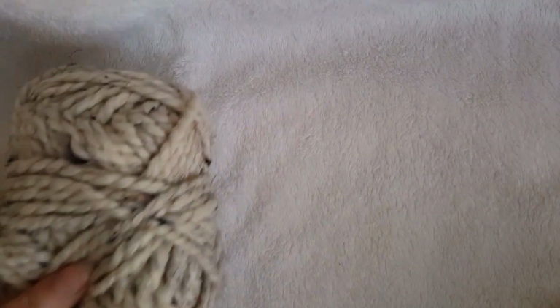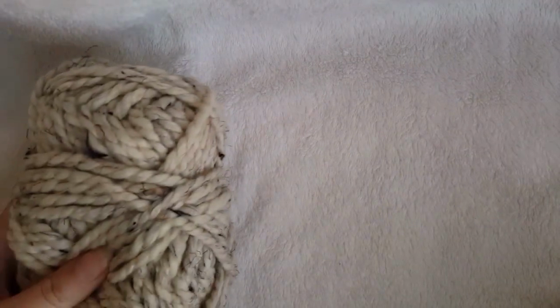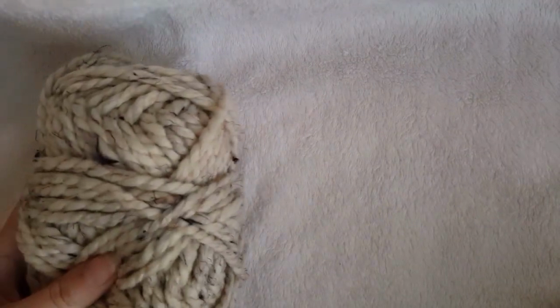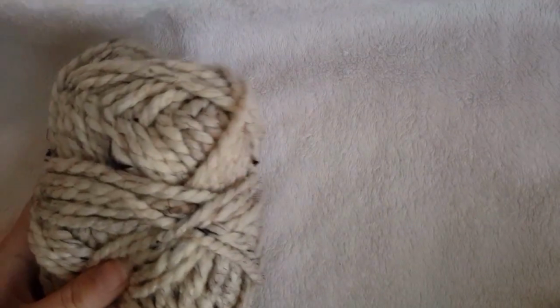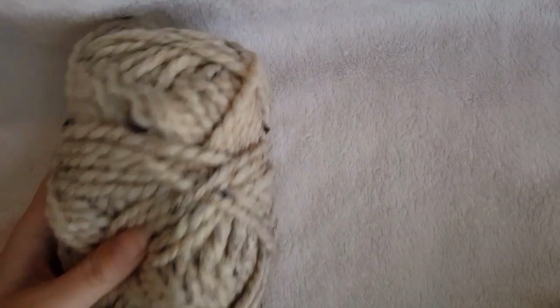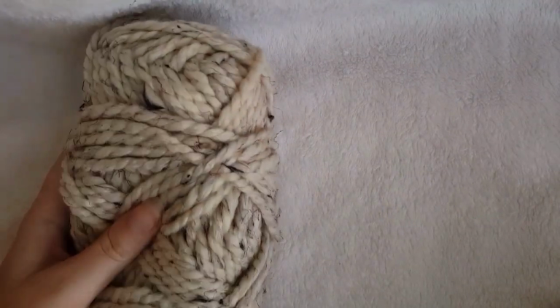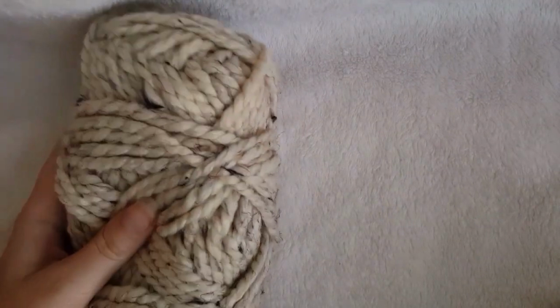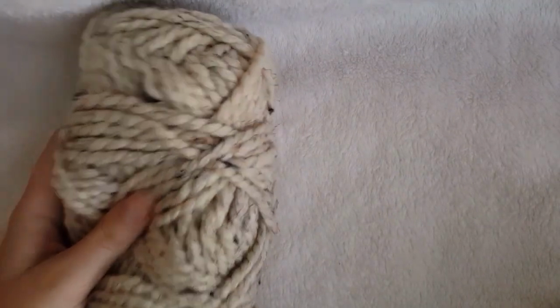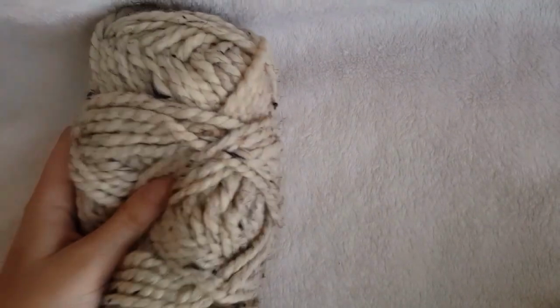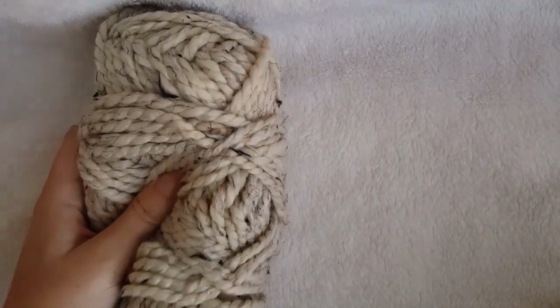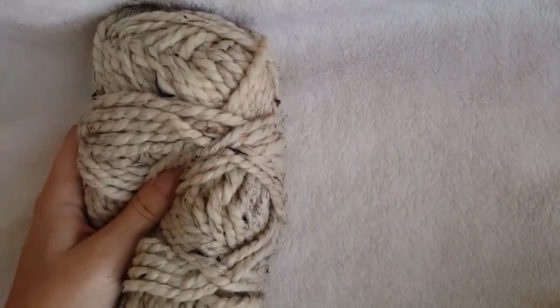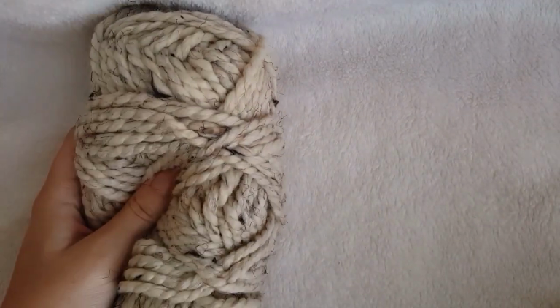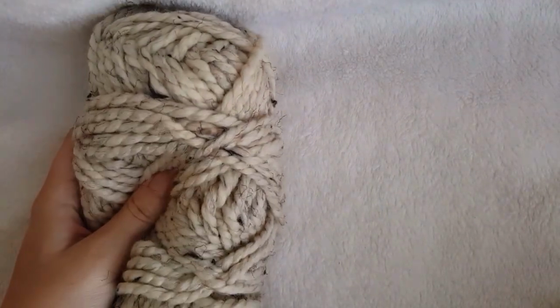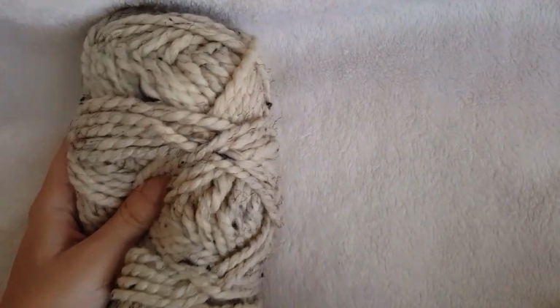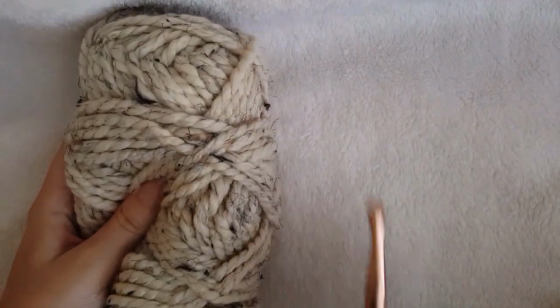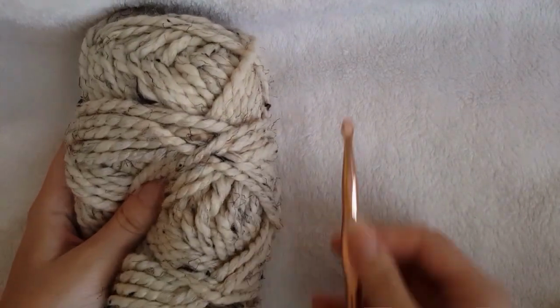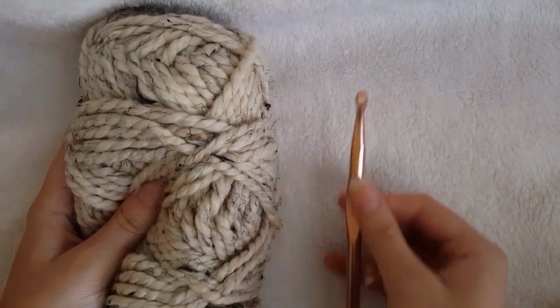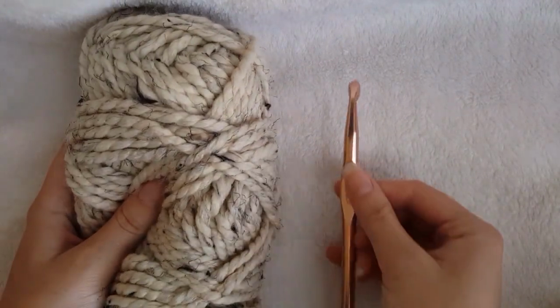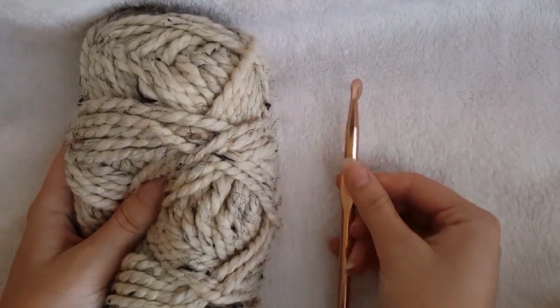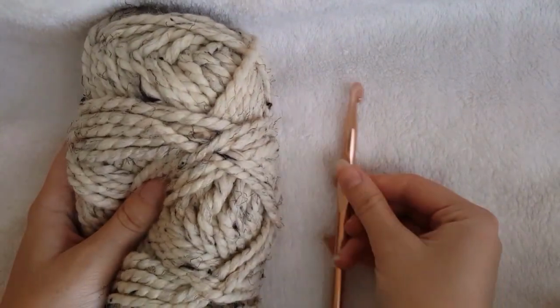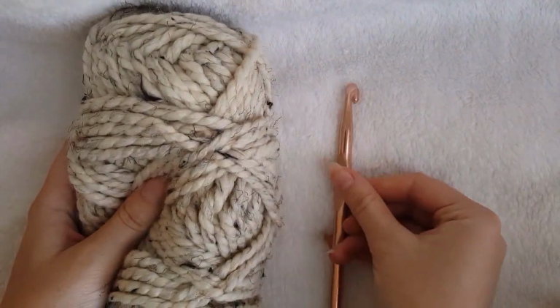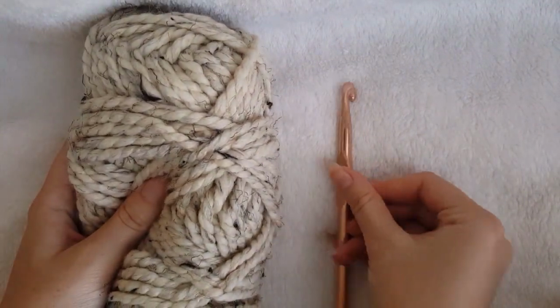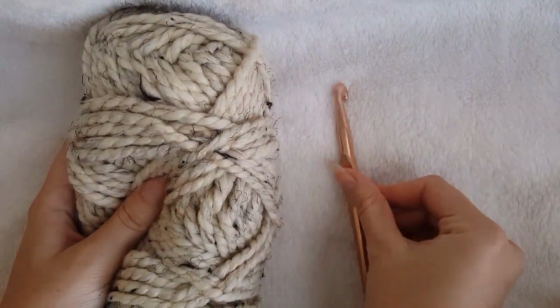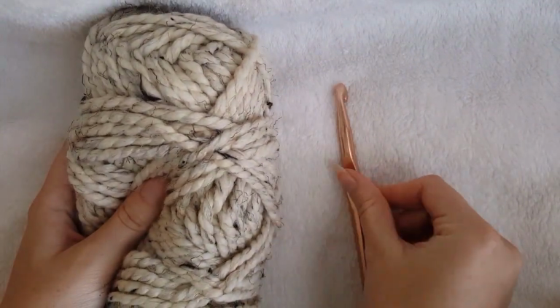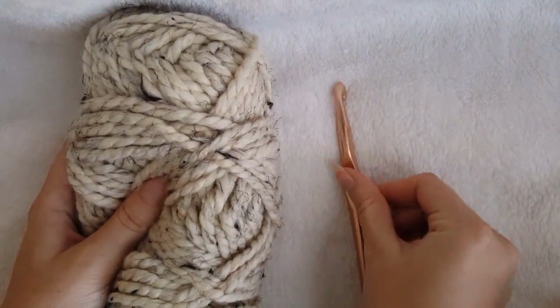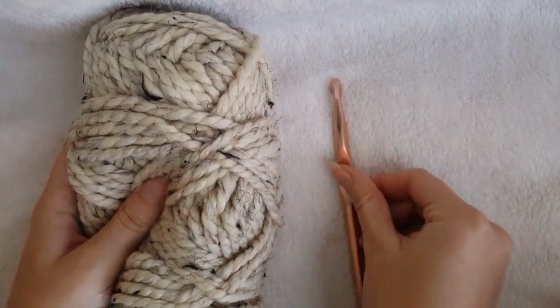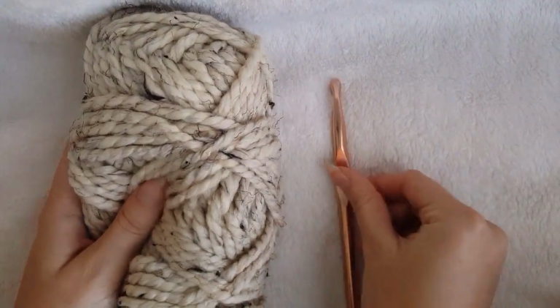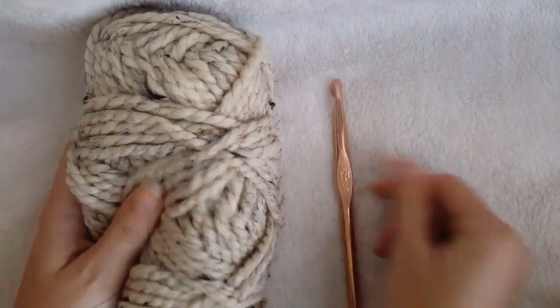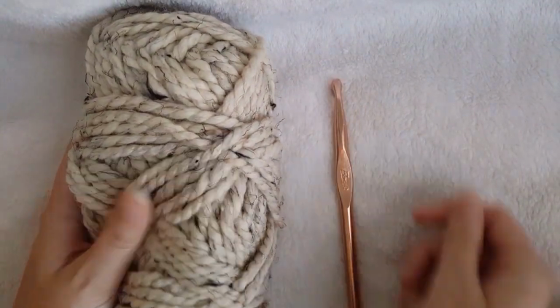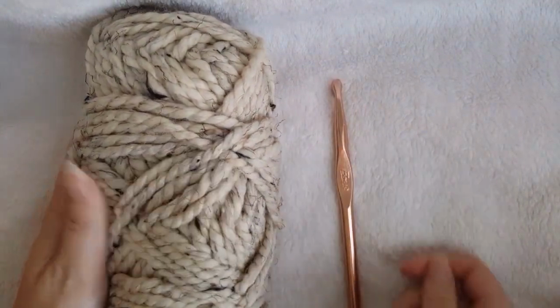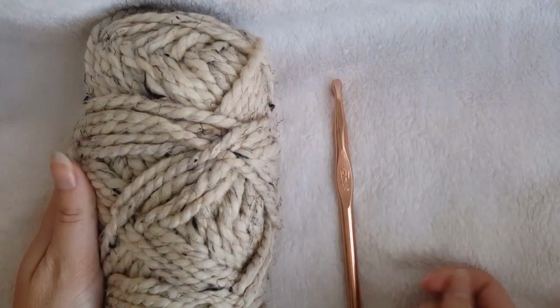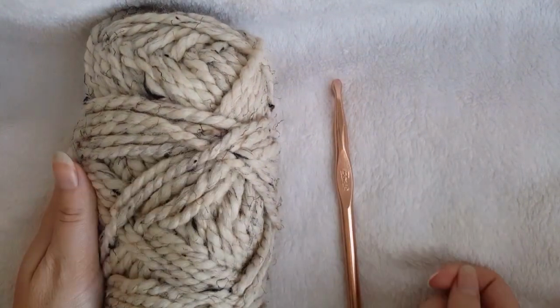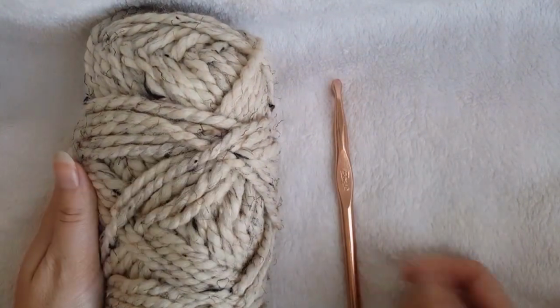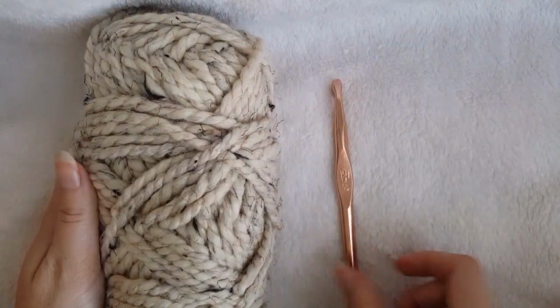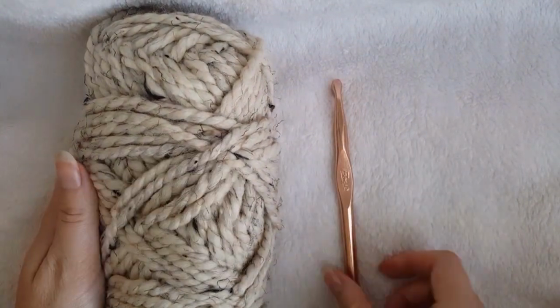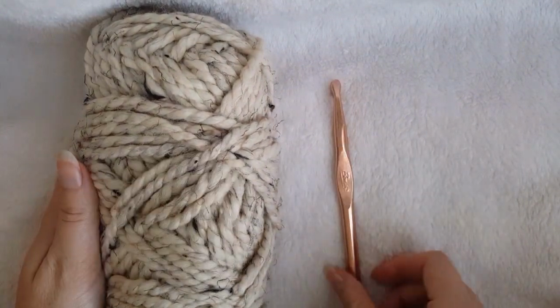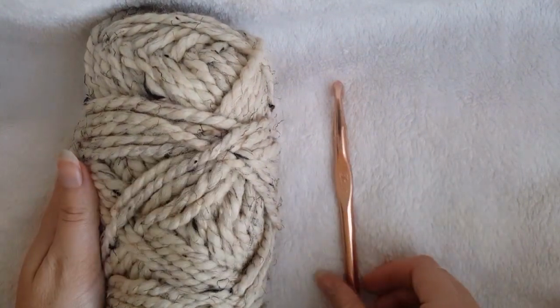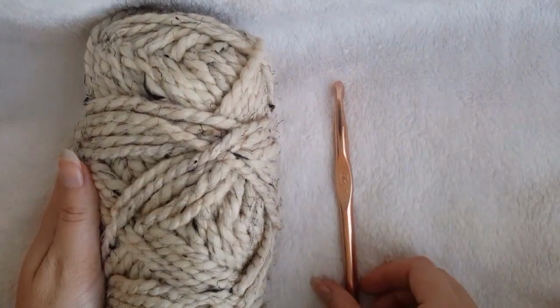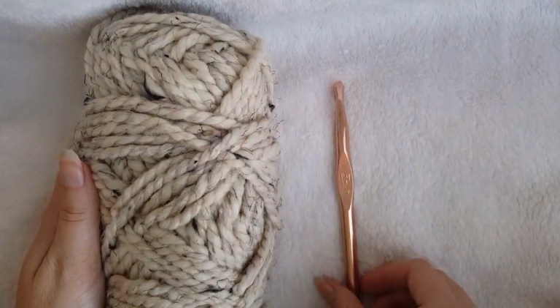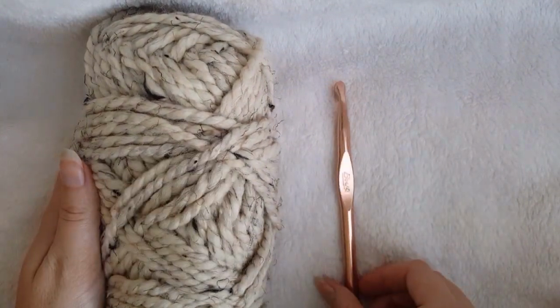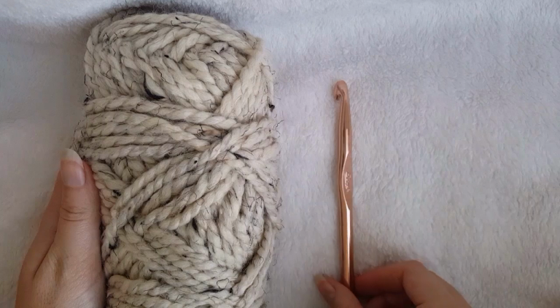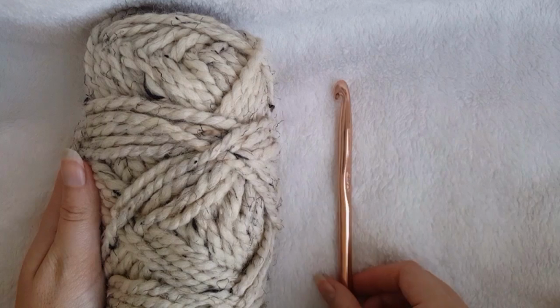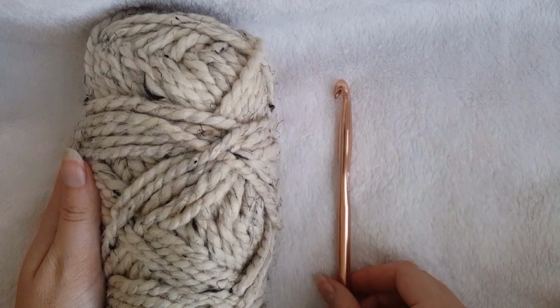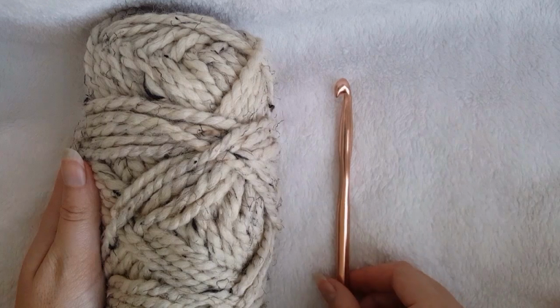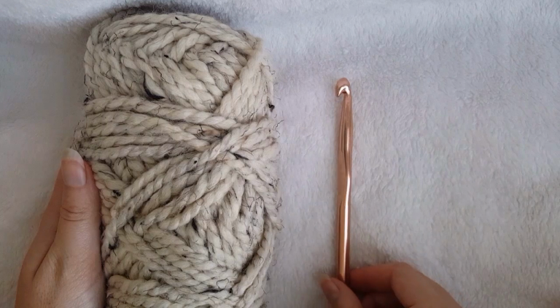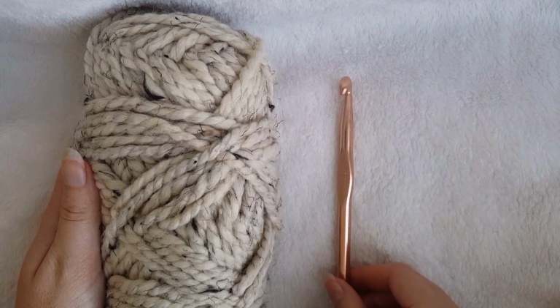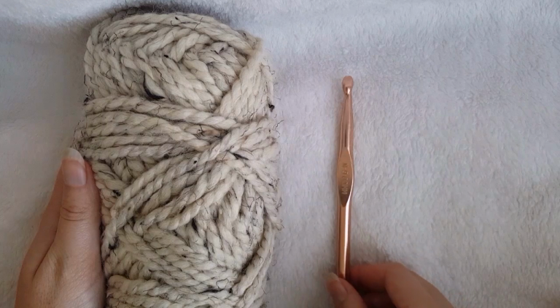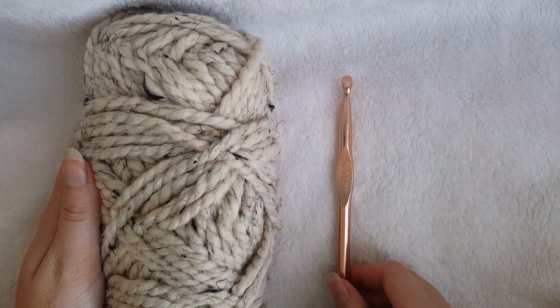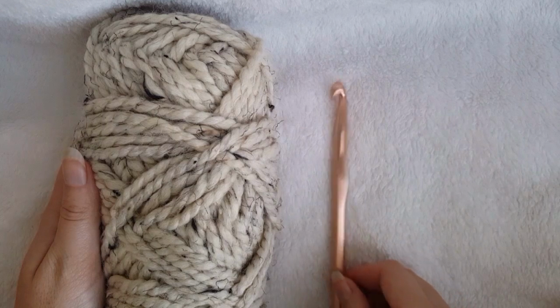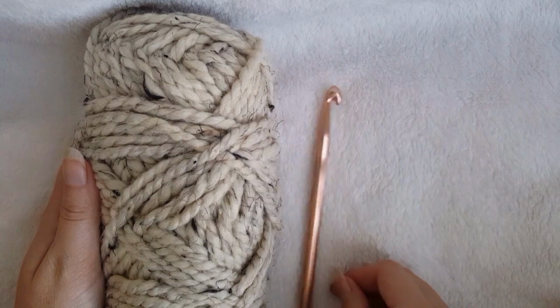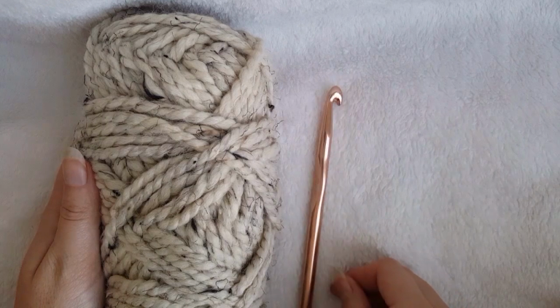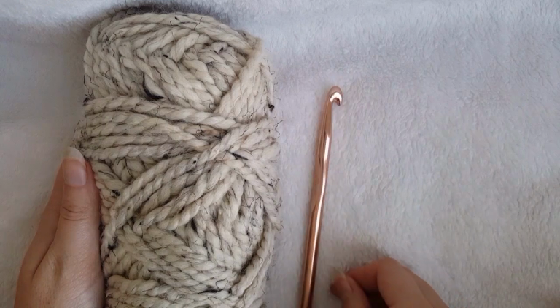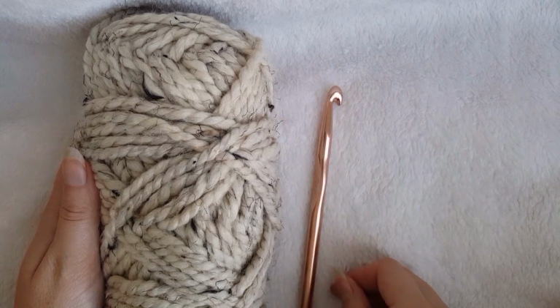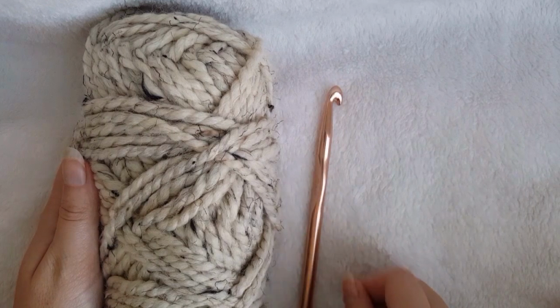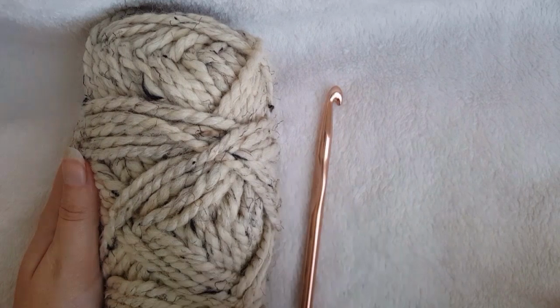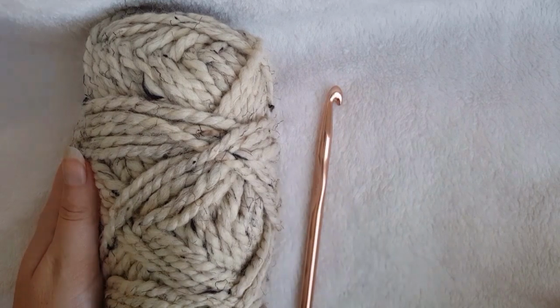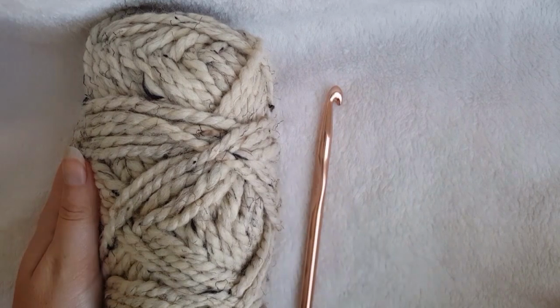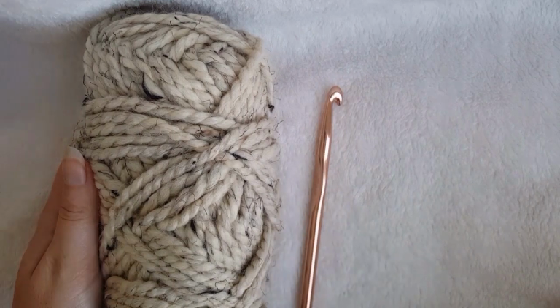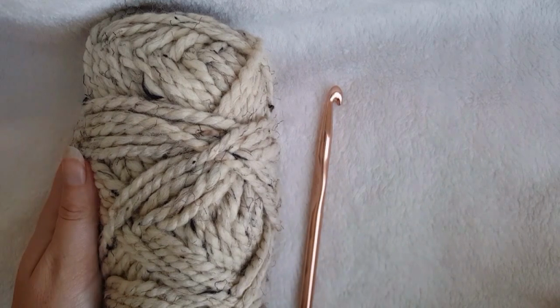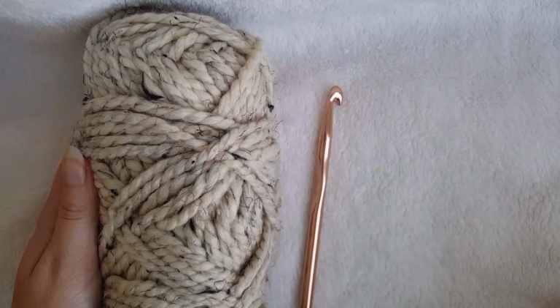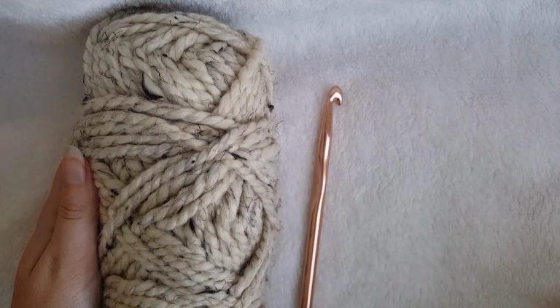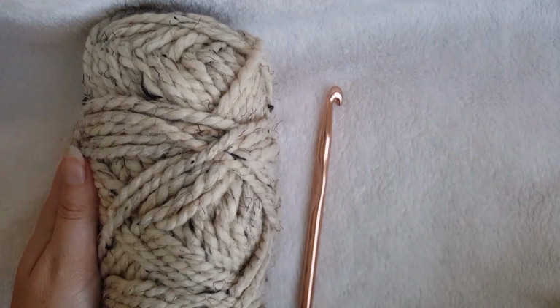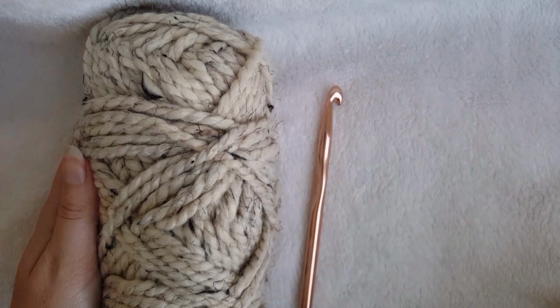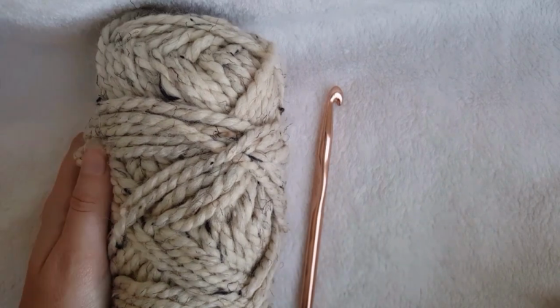To make these slippers, you're going to need super bulky weight yarn and an N 9mm crochet hook.